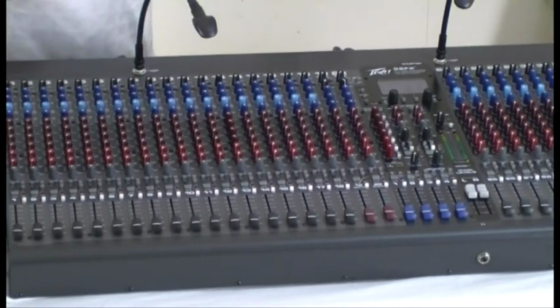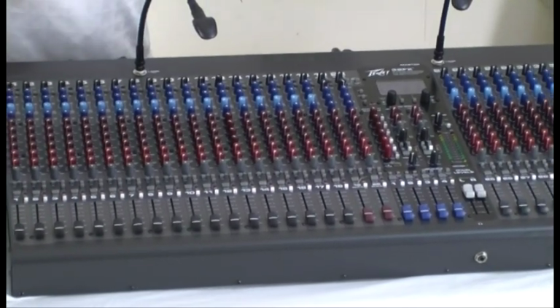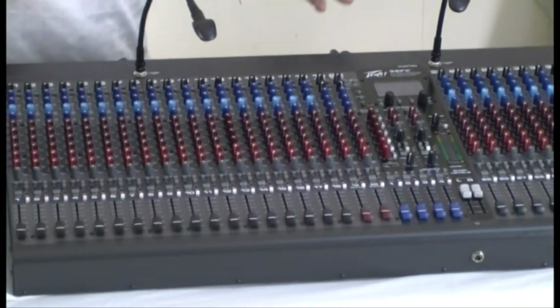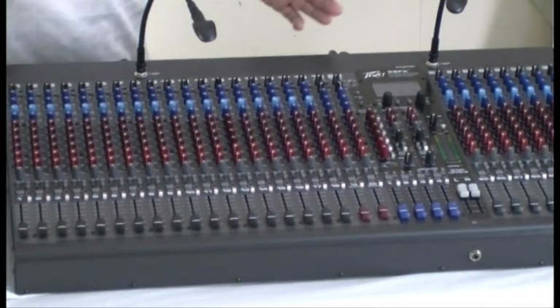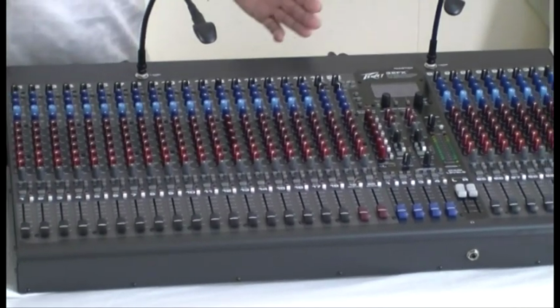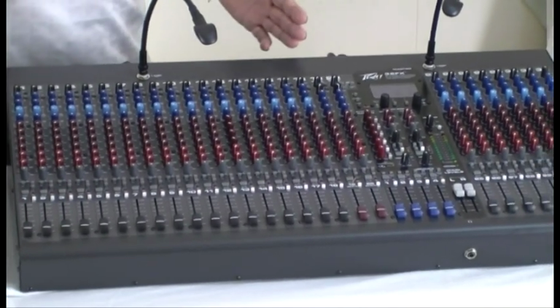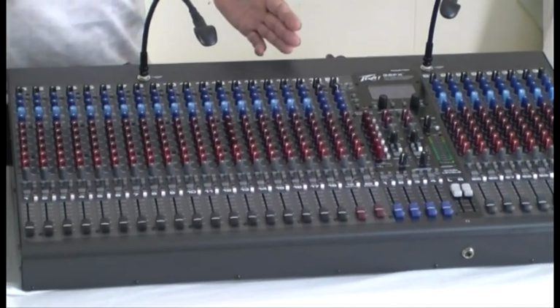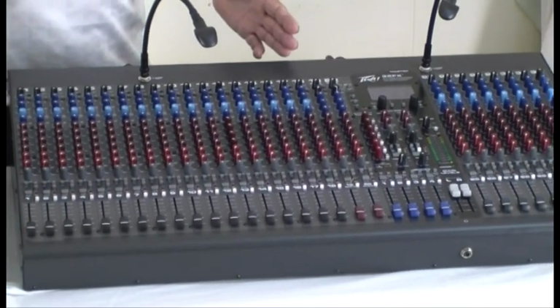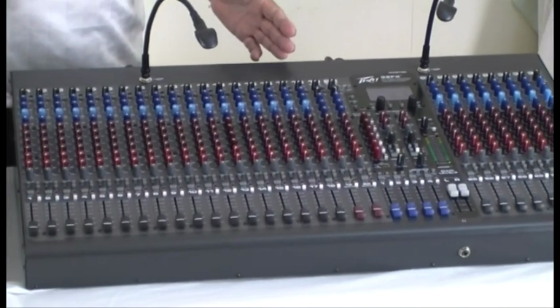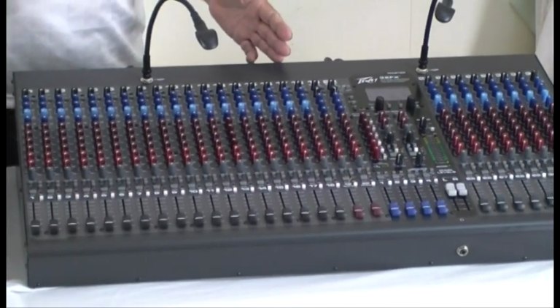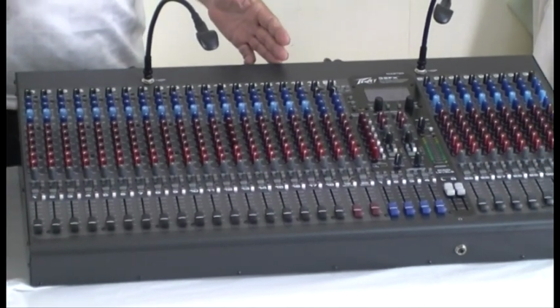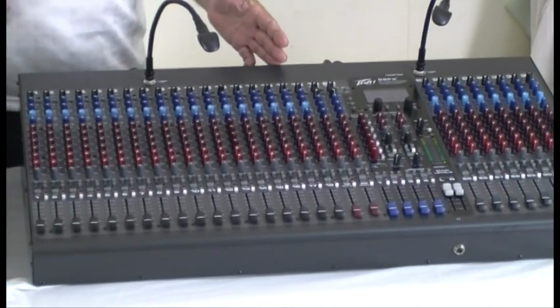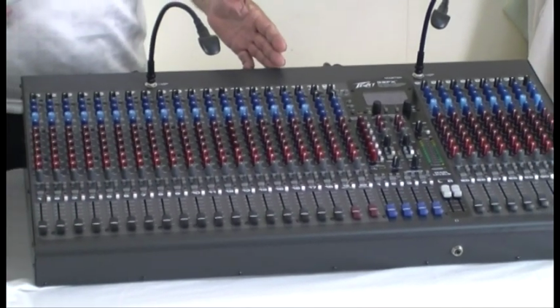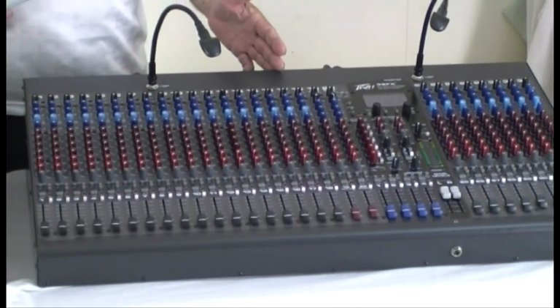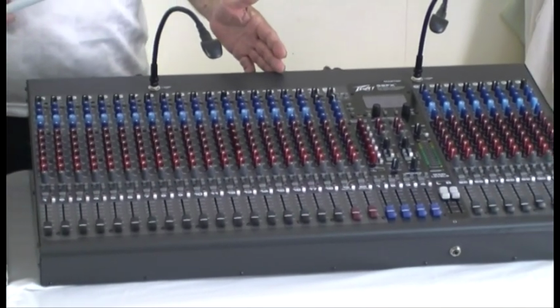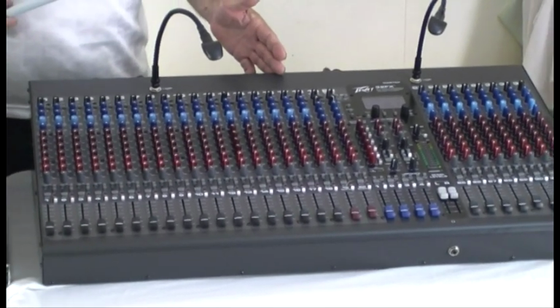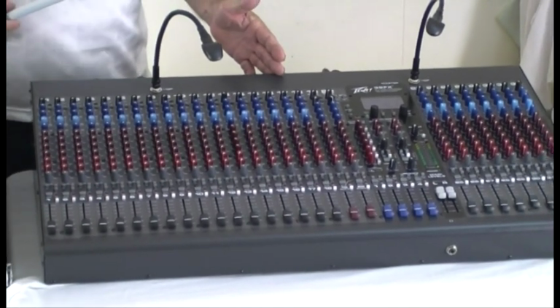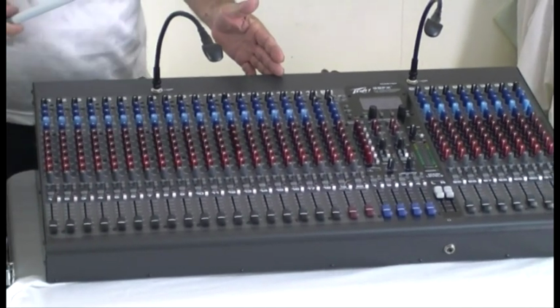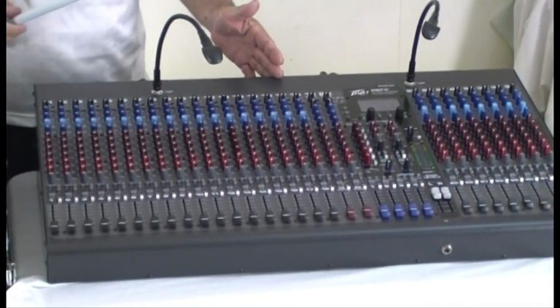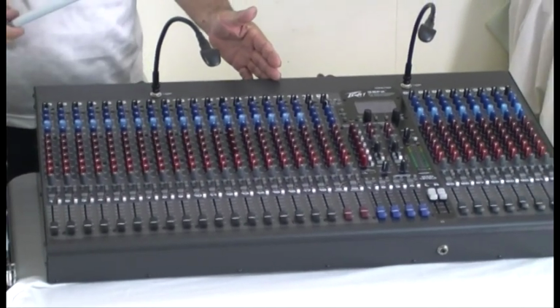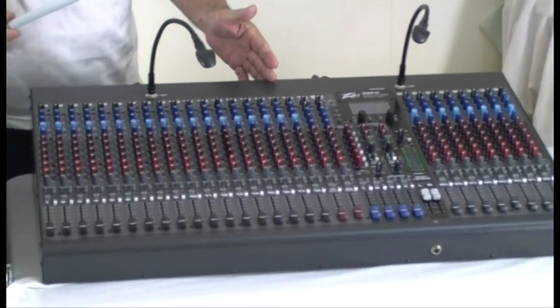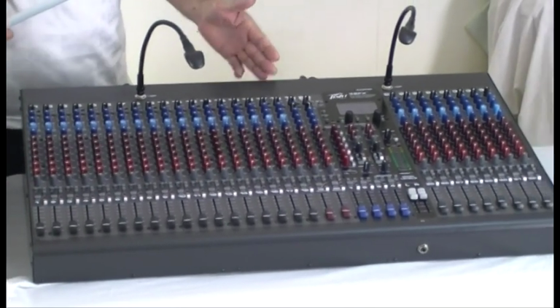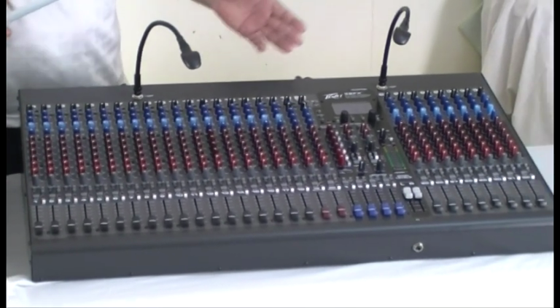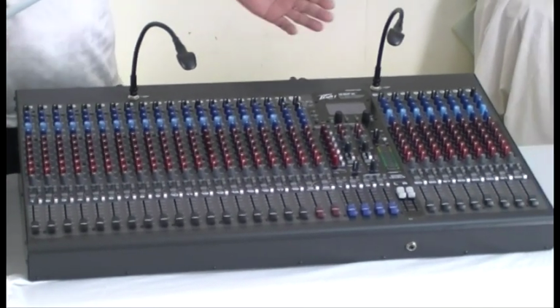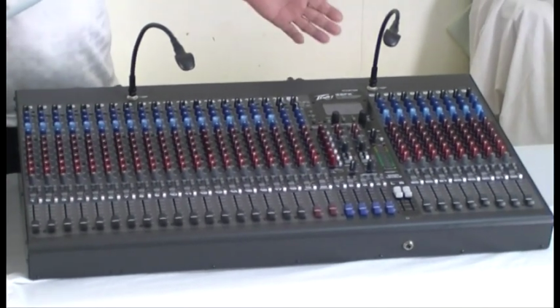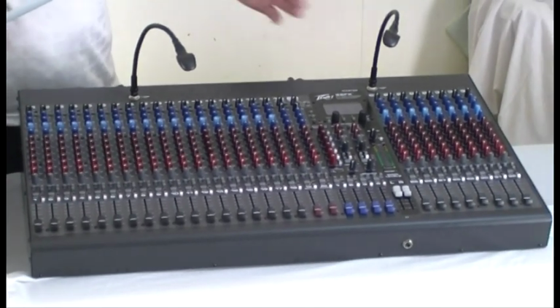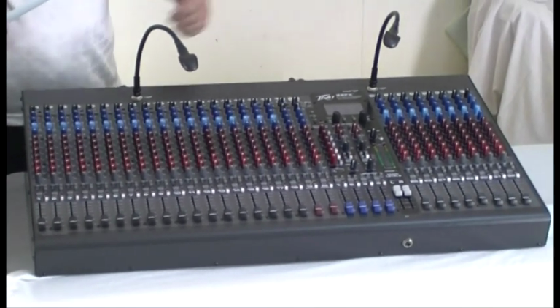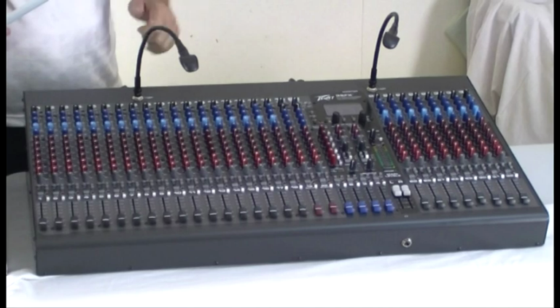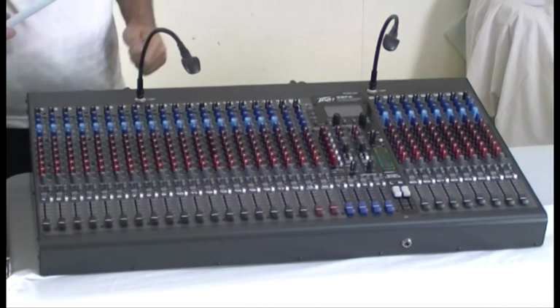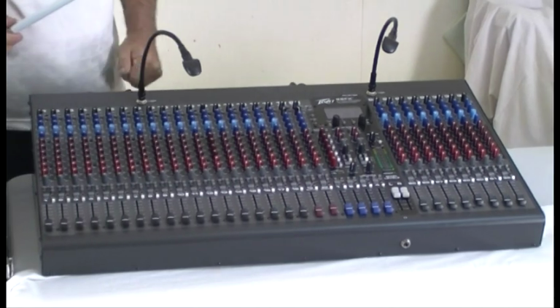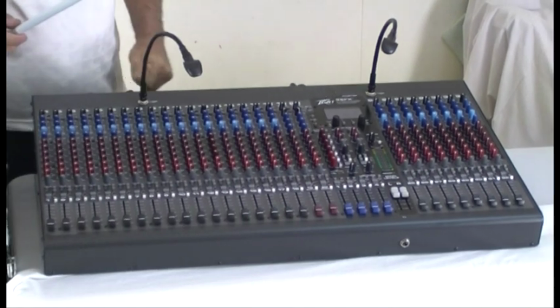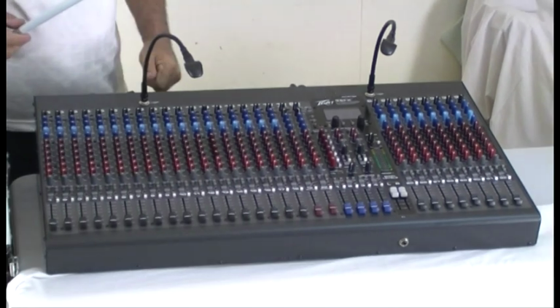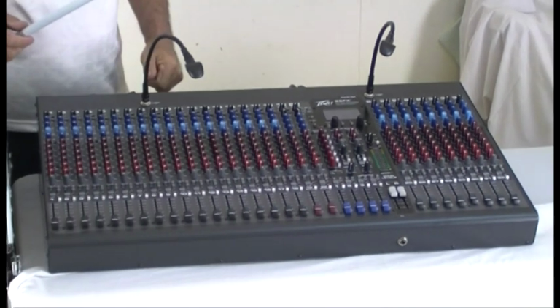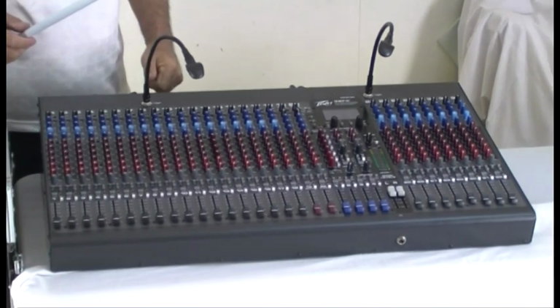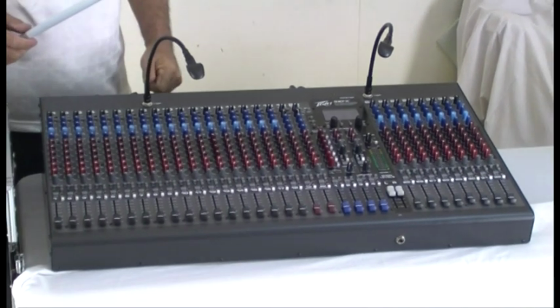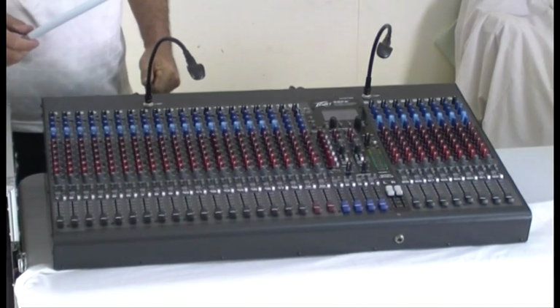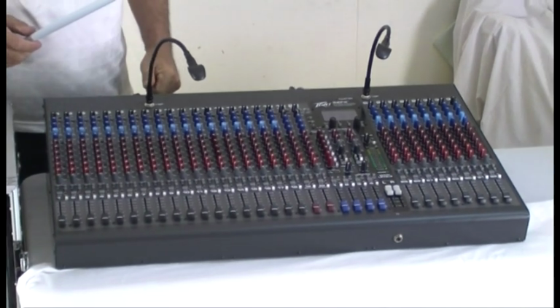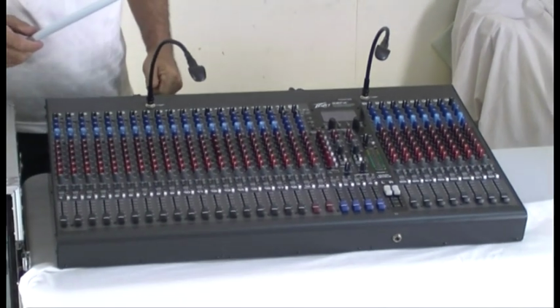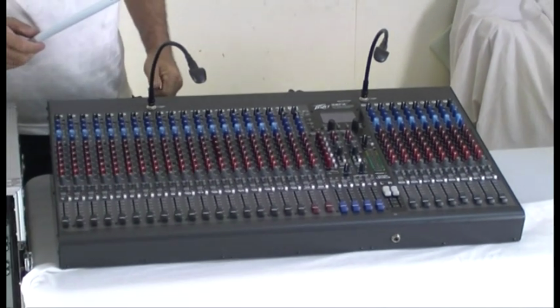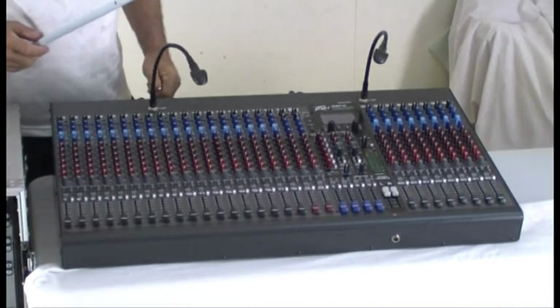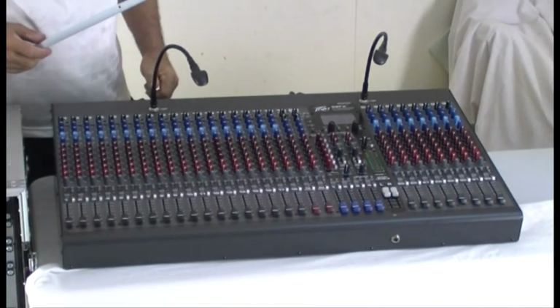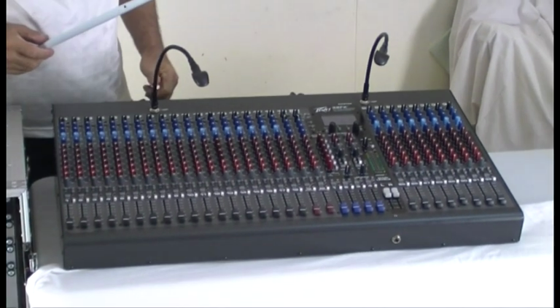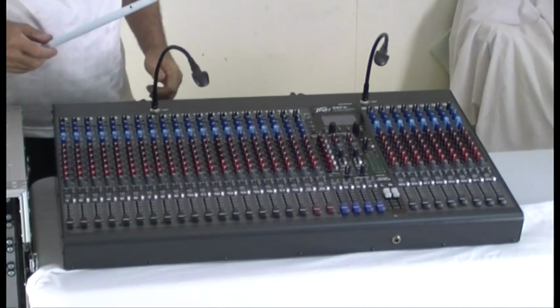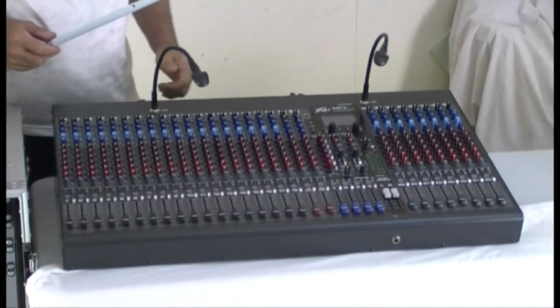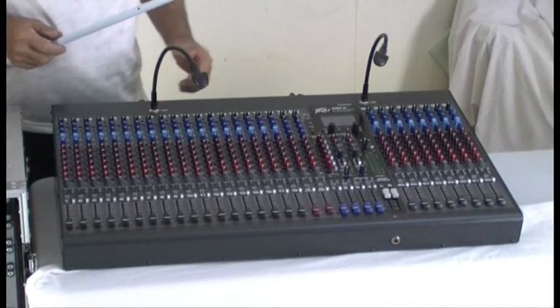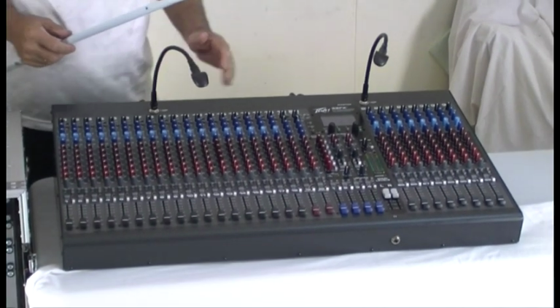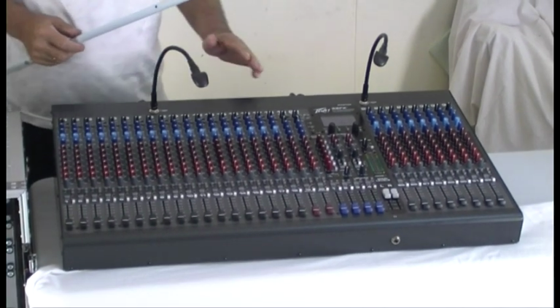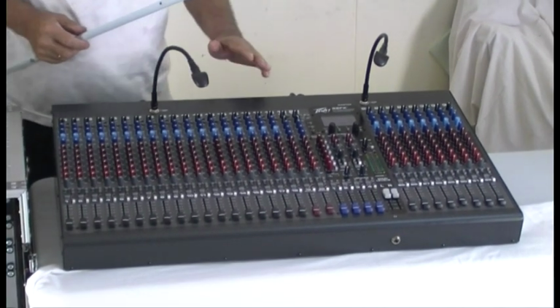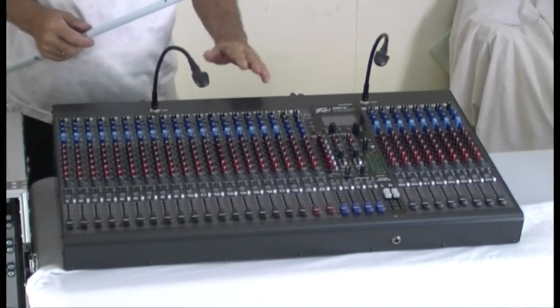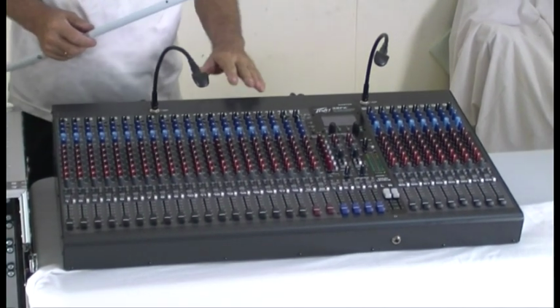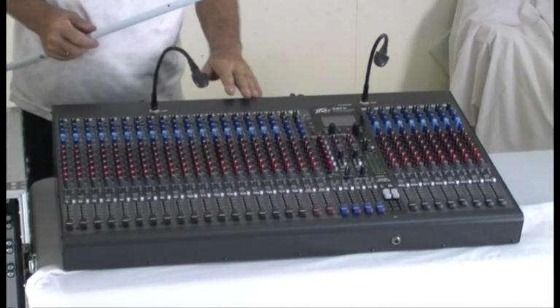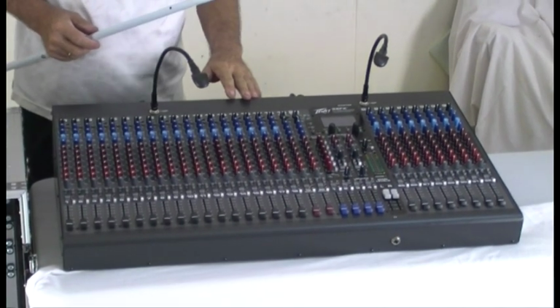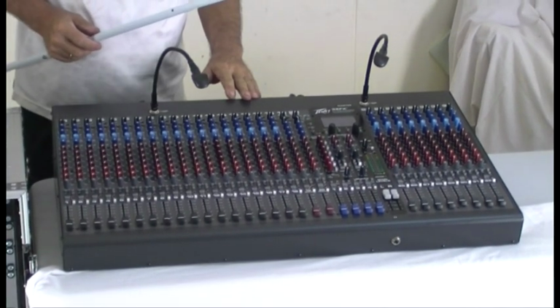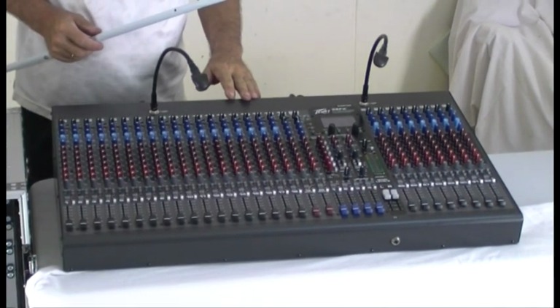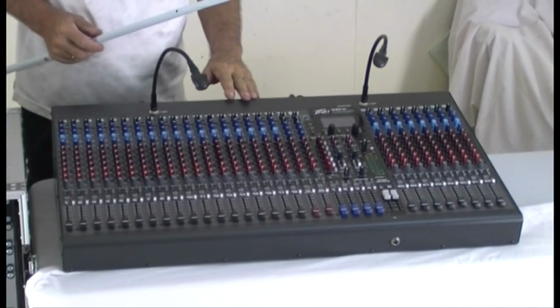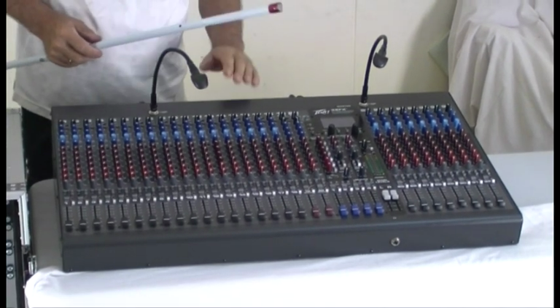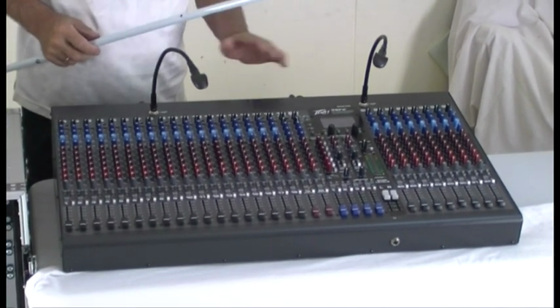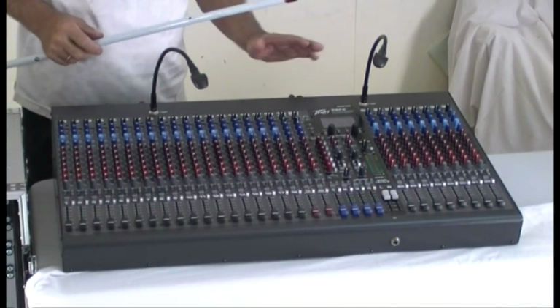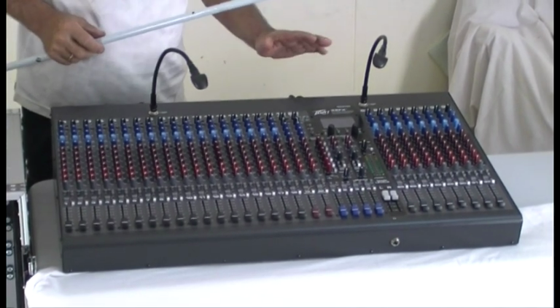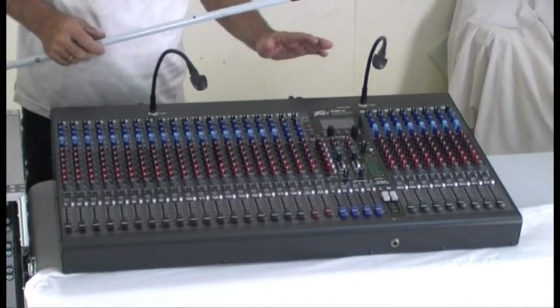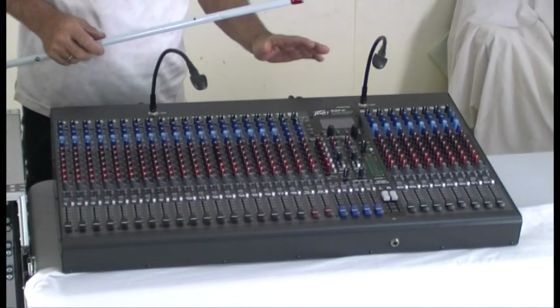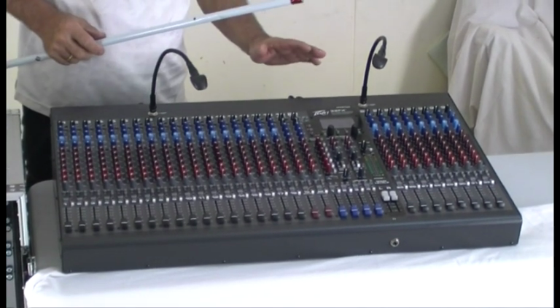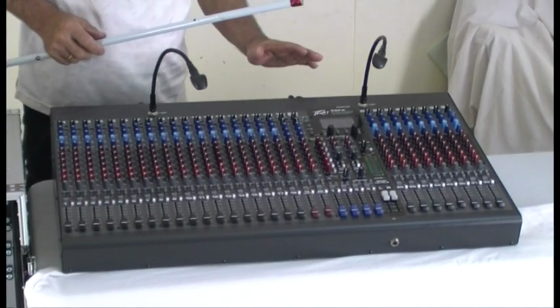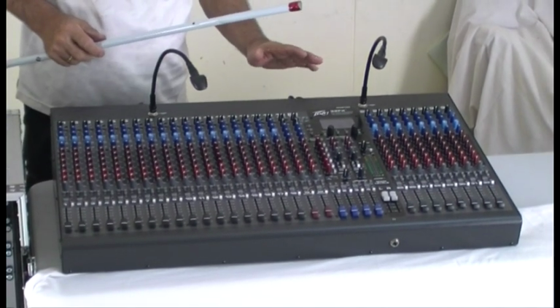It's a very good compact mixer — good quality, good sound, very quiet.